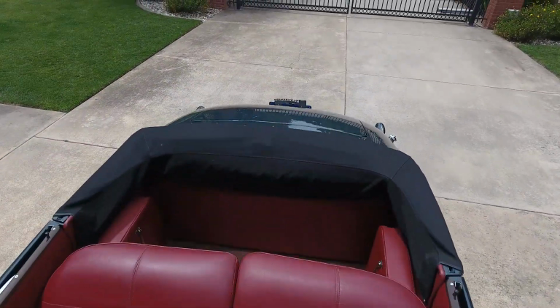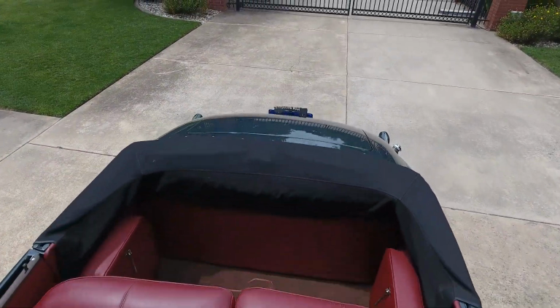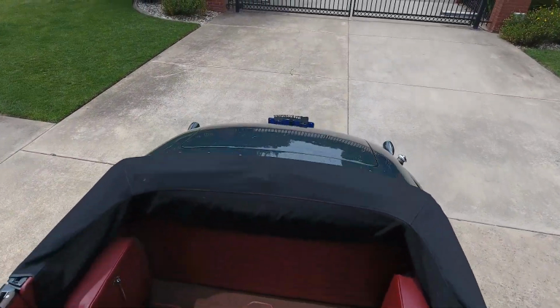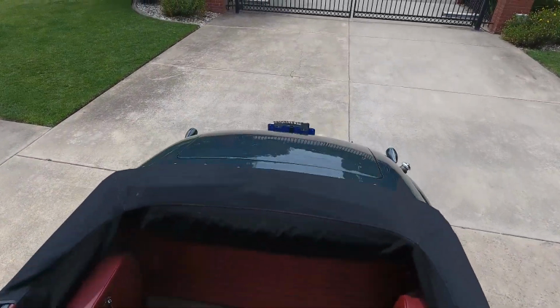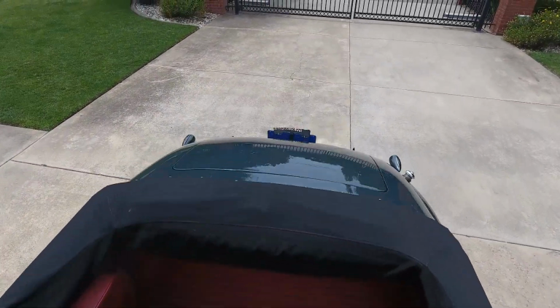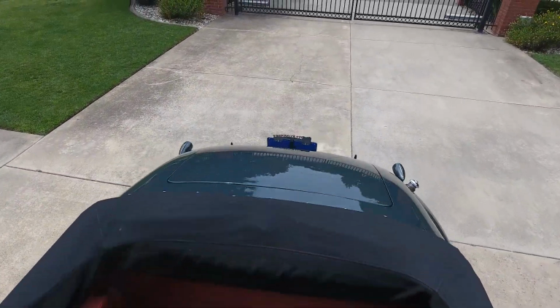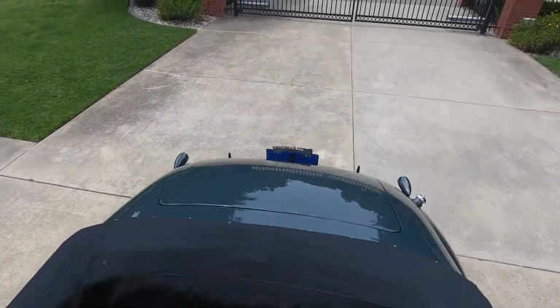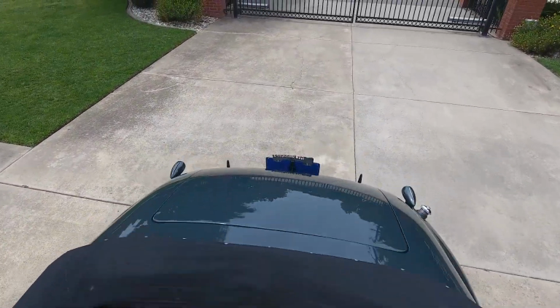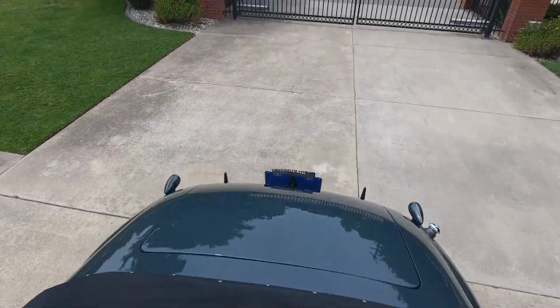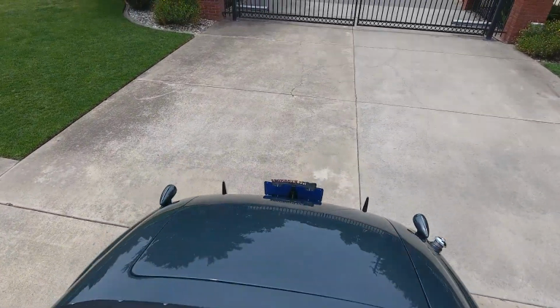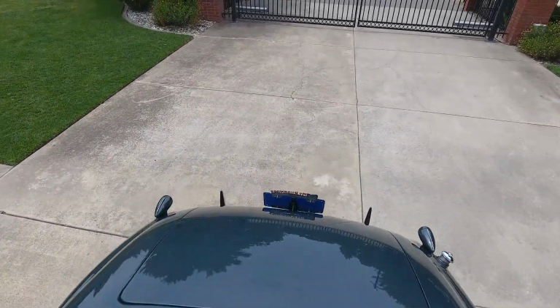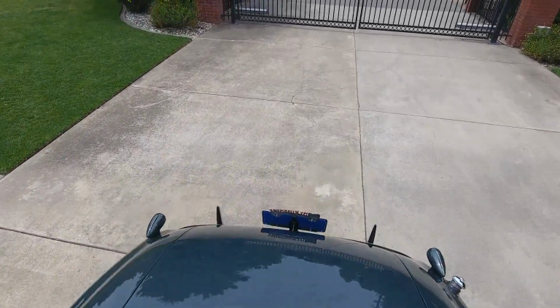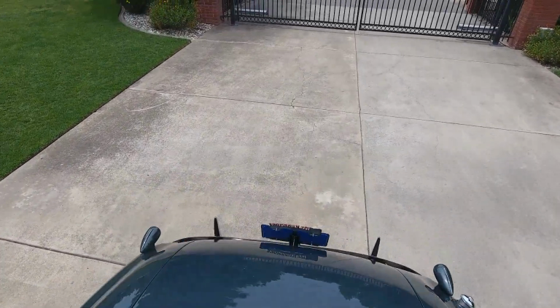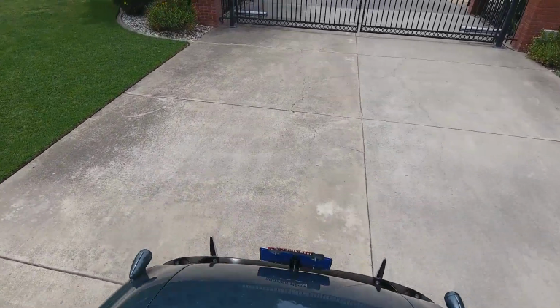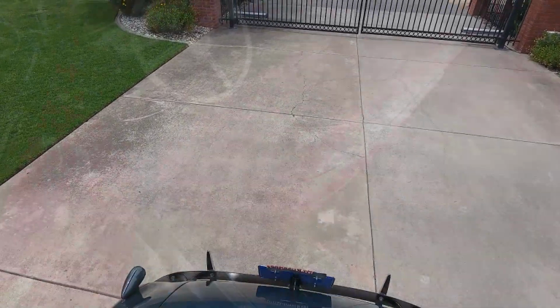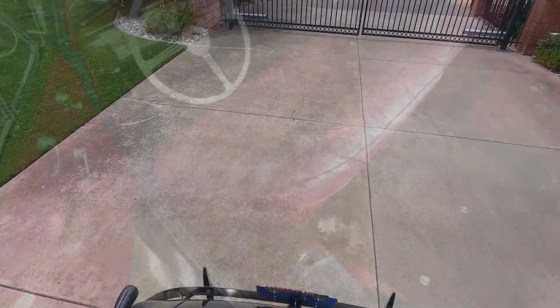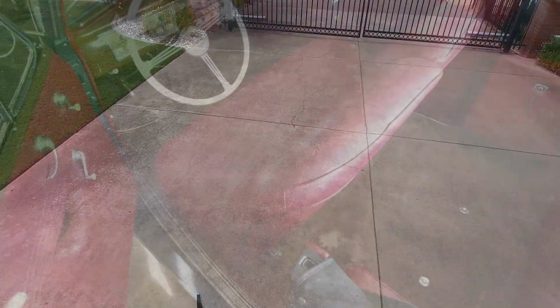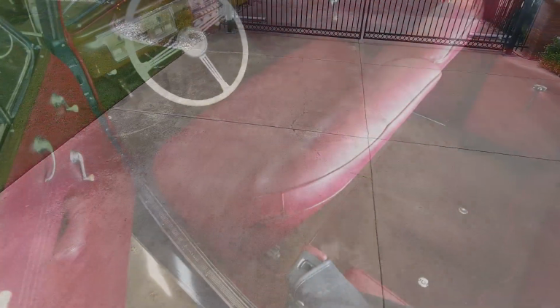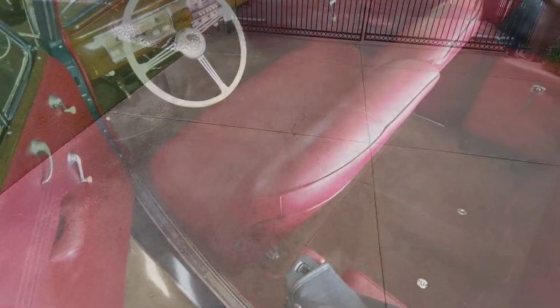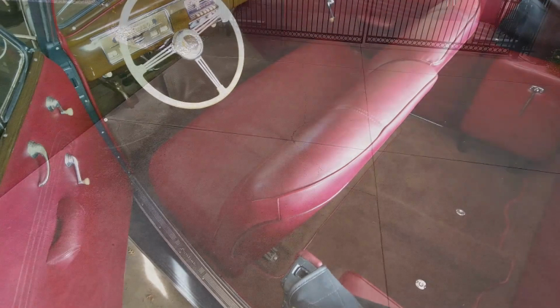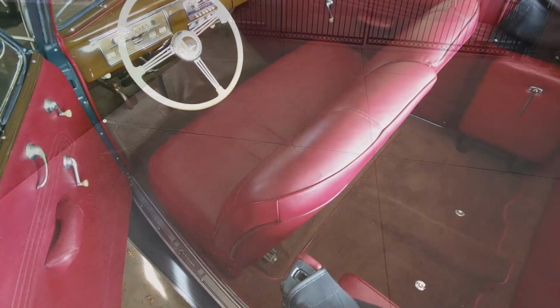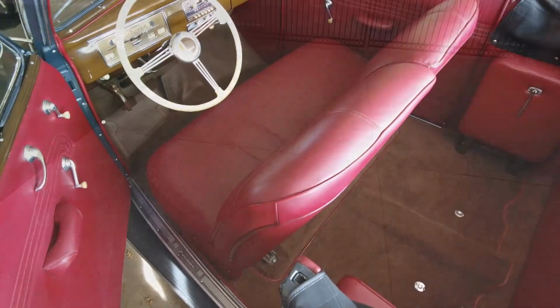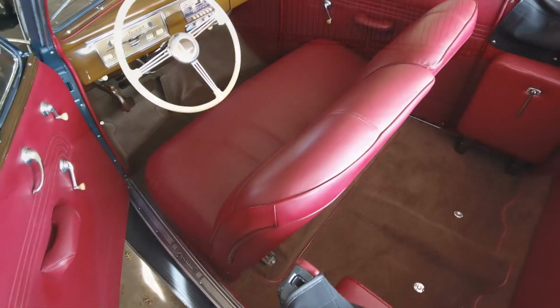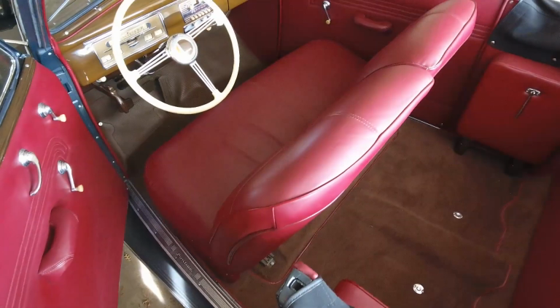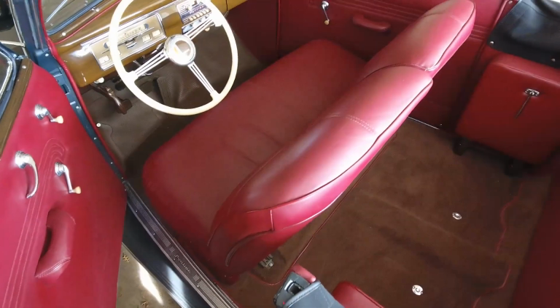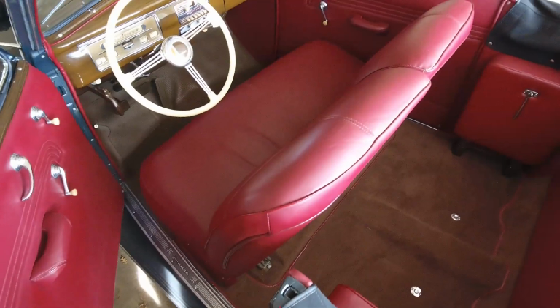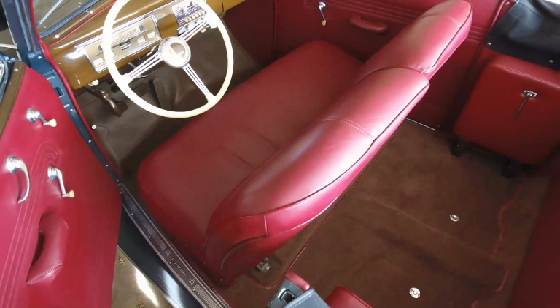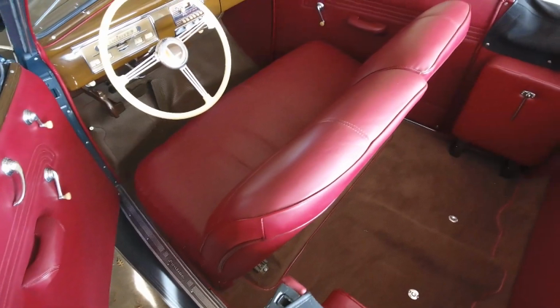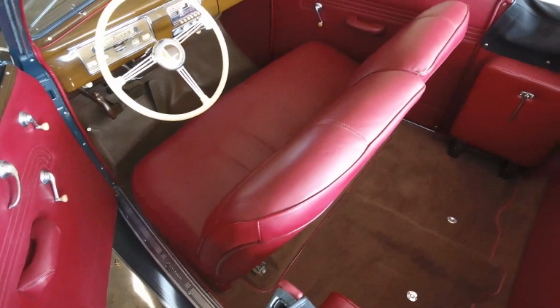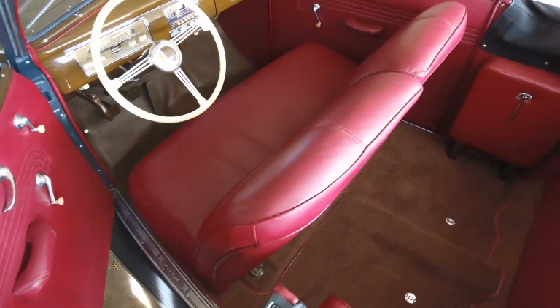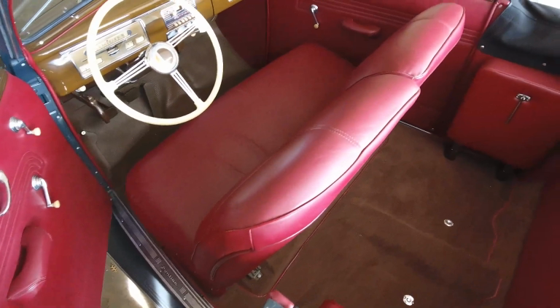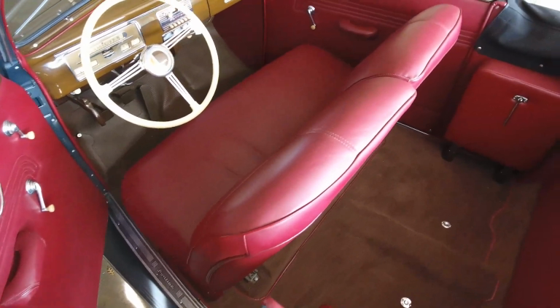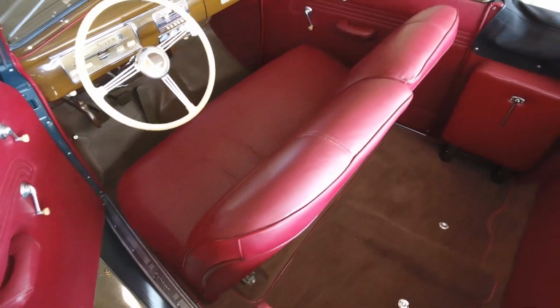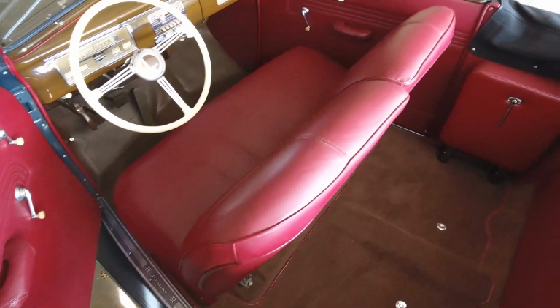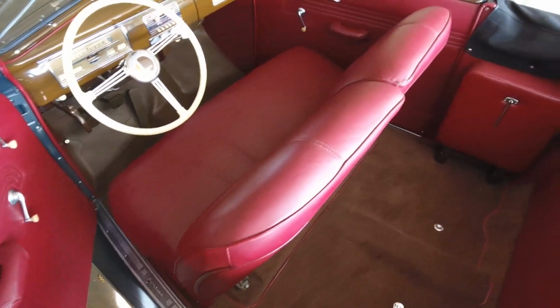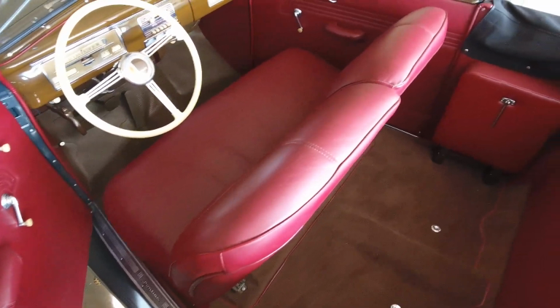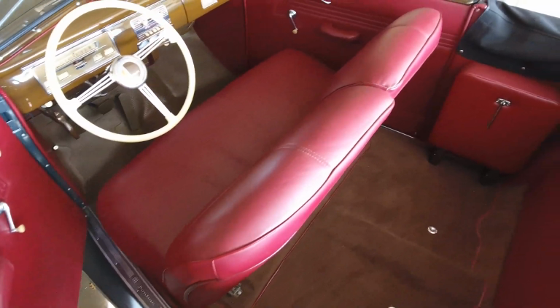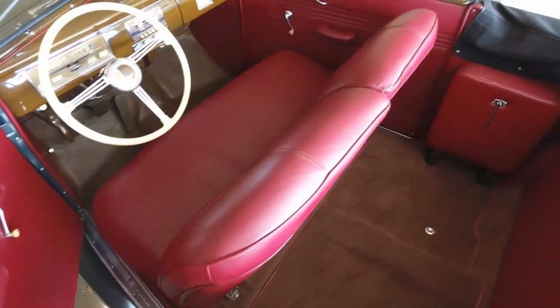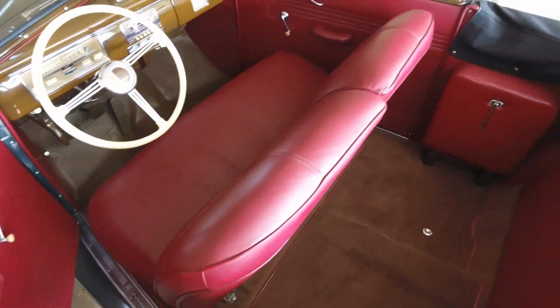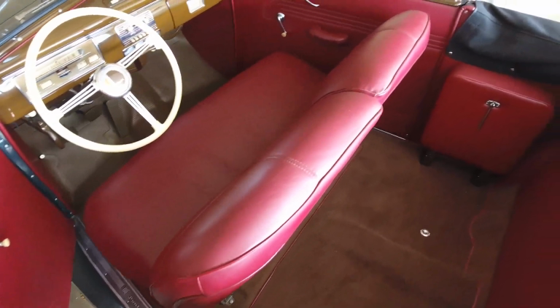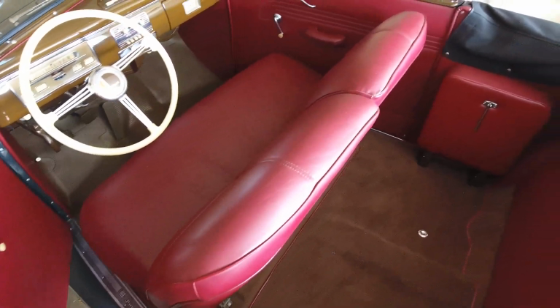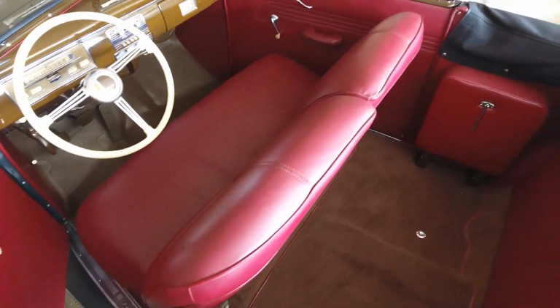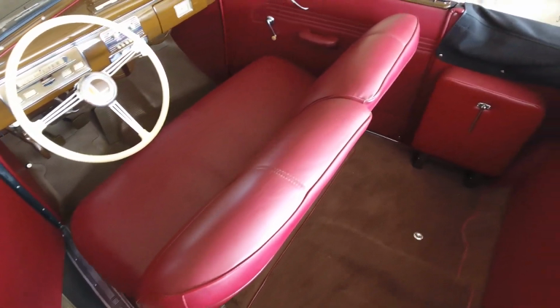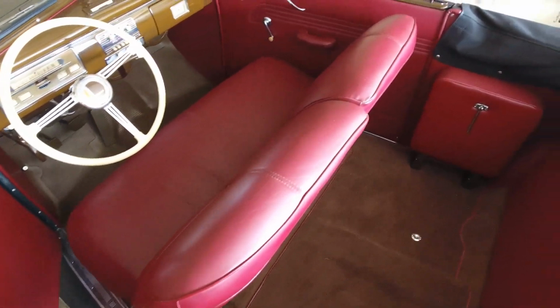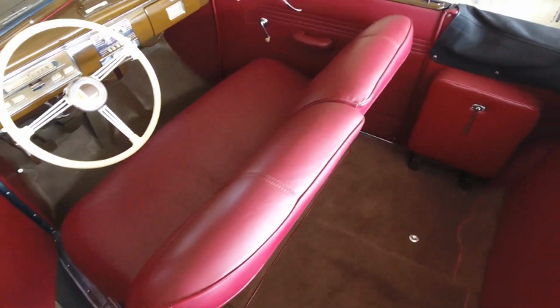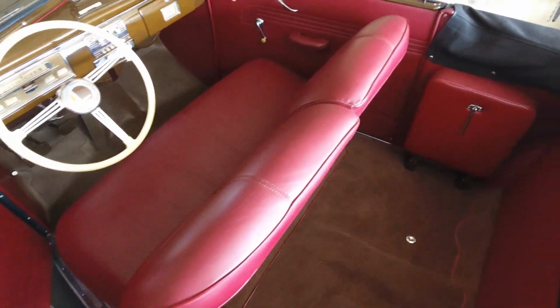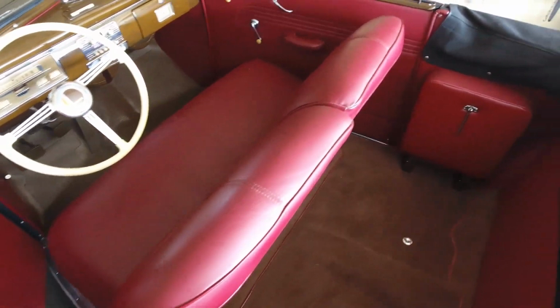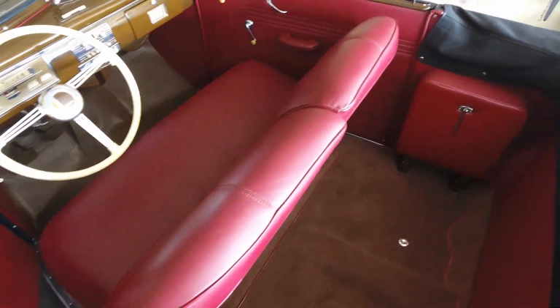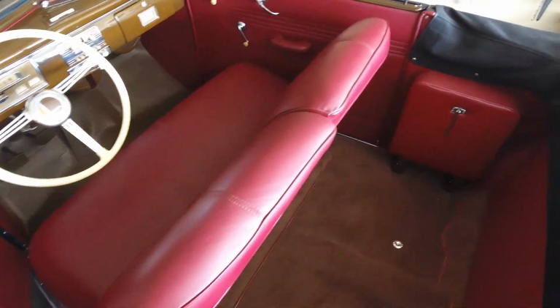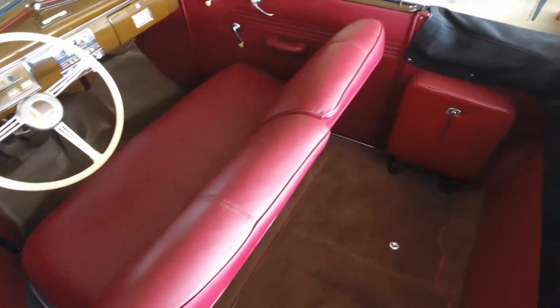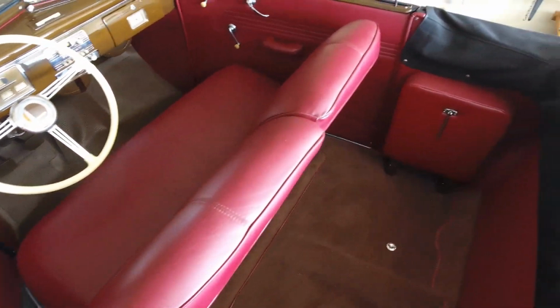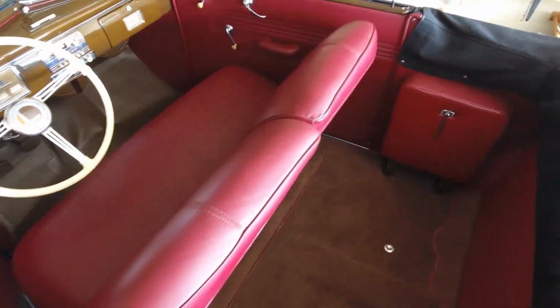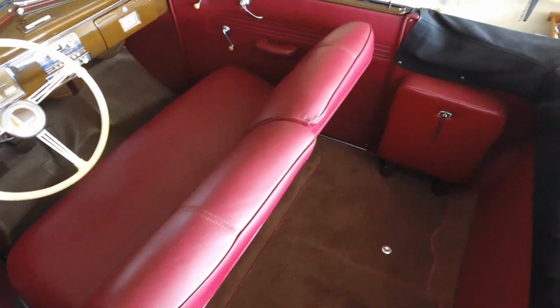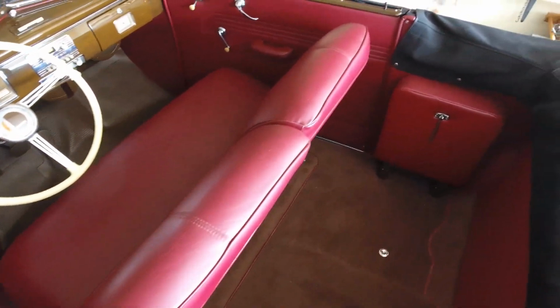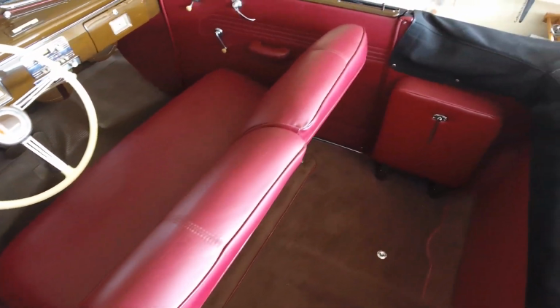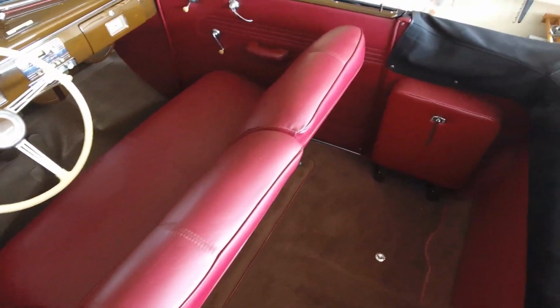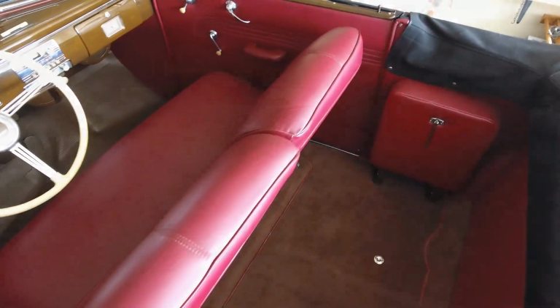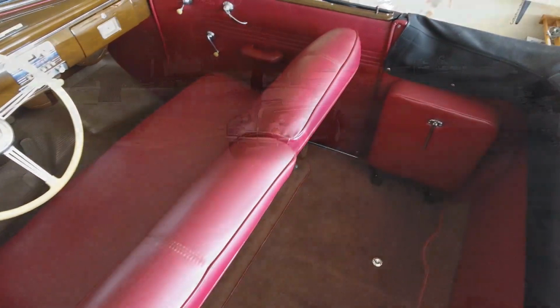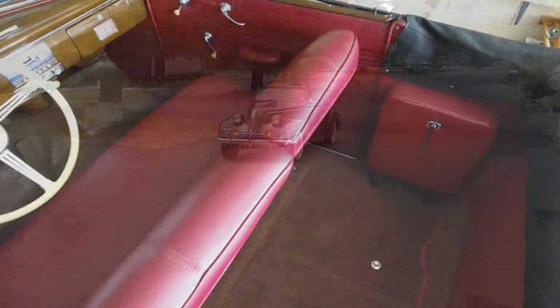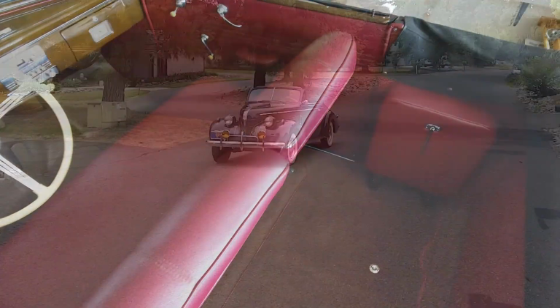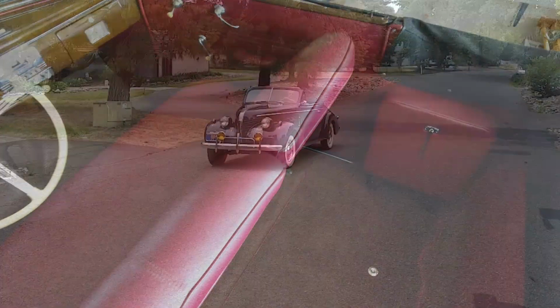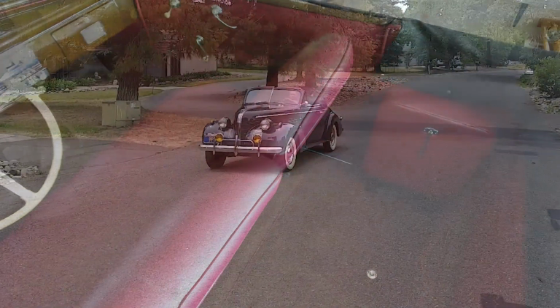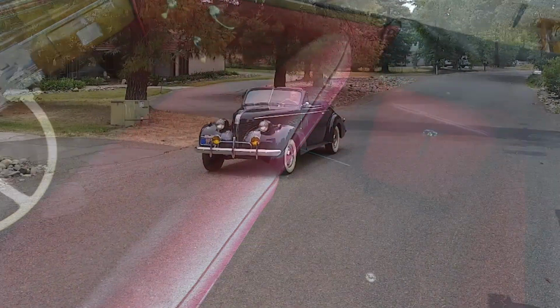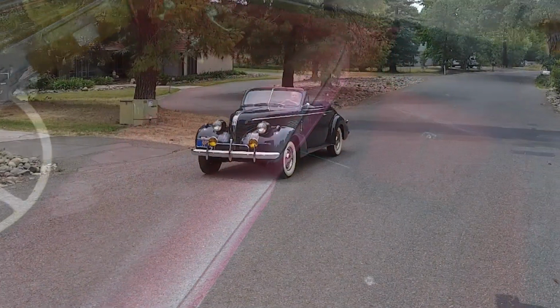It has leather interior. It has the radio, the clock, the heater in it. It is the deluxe model.